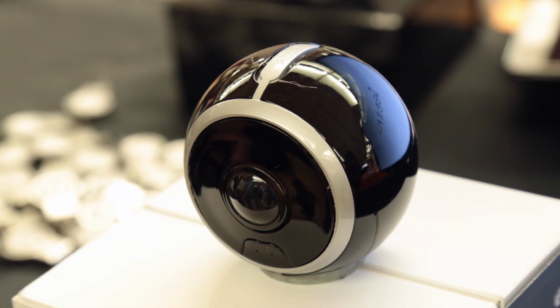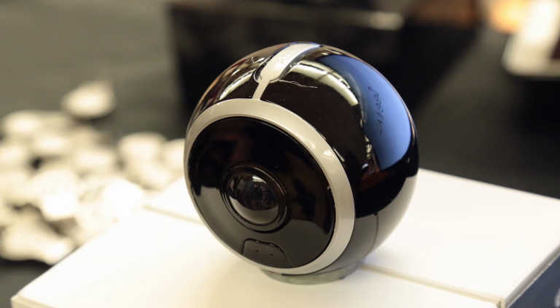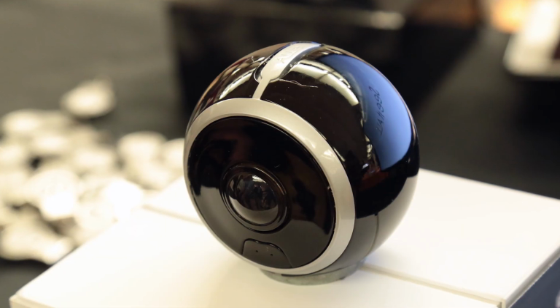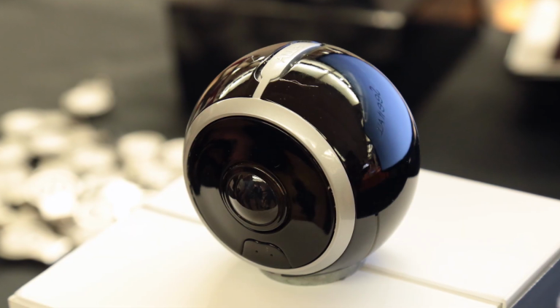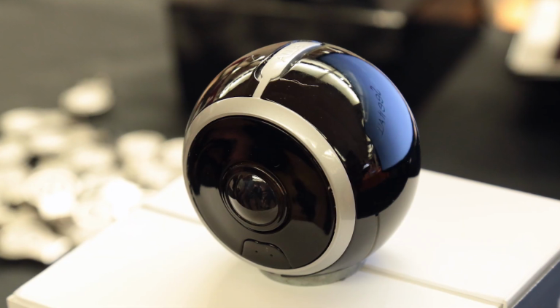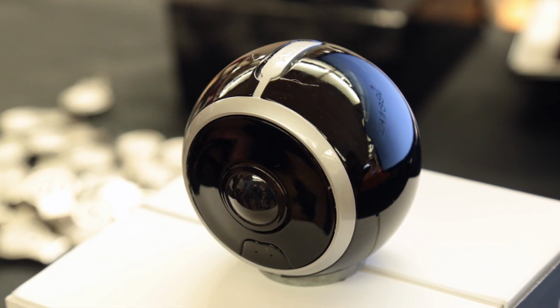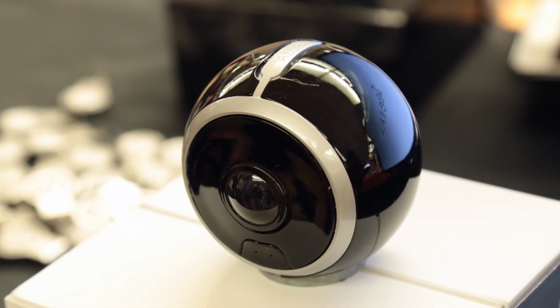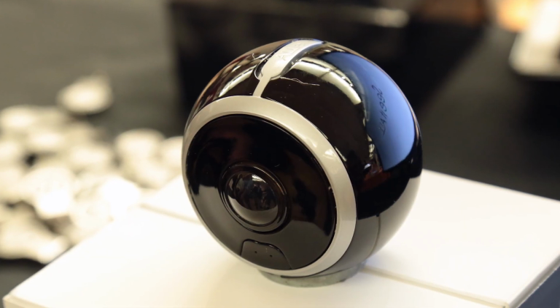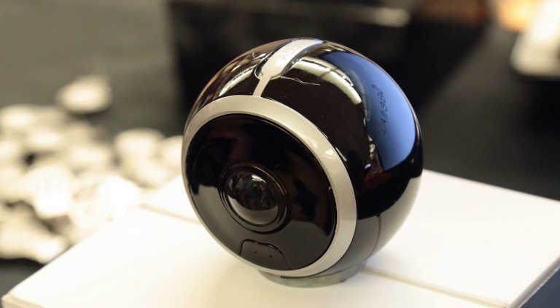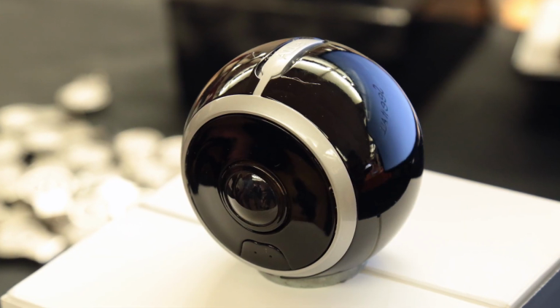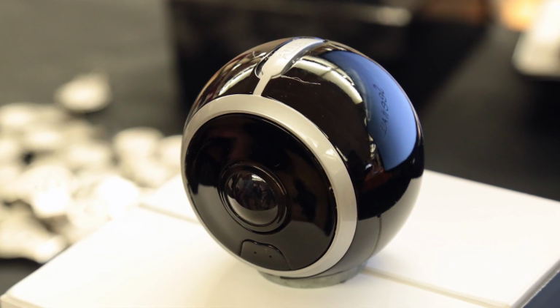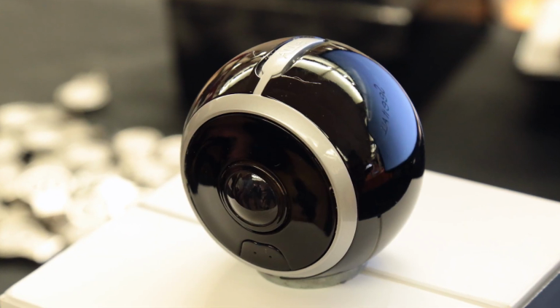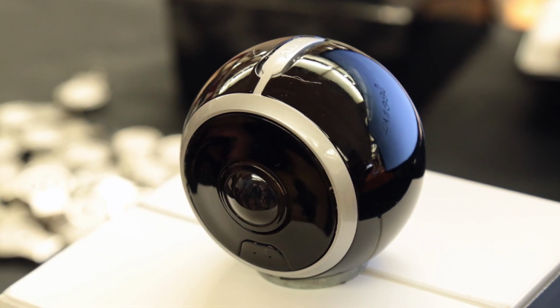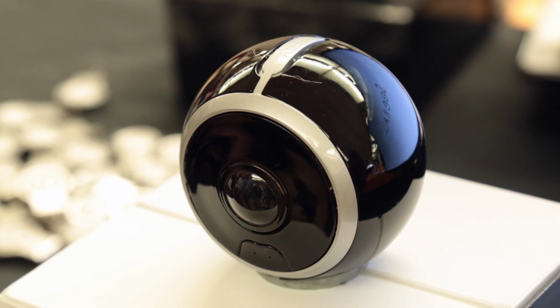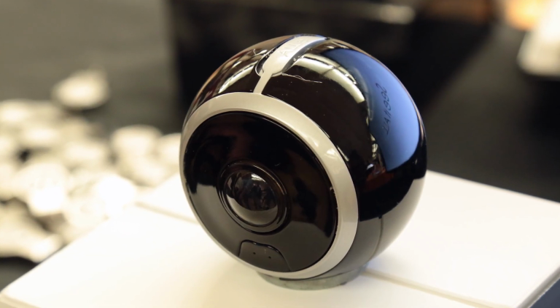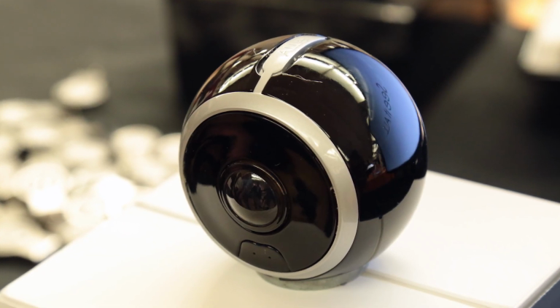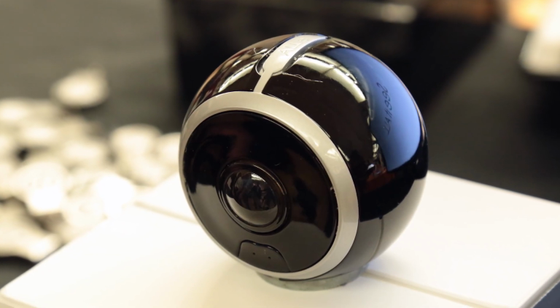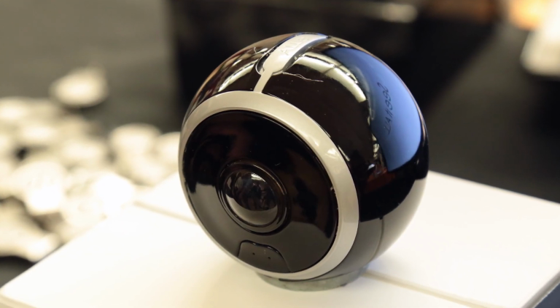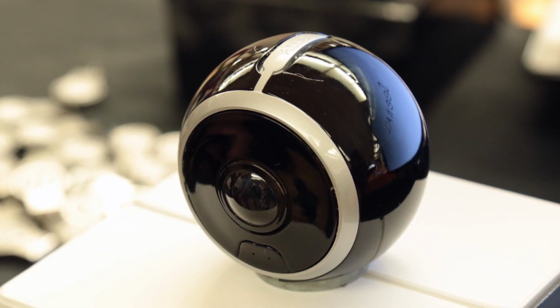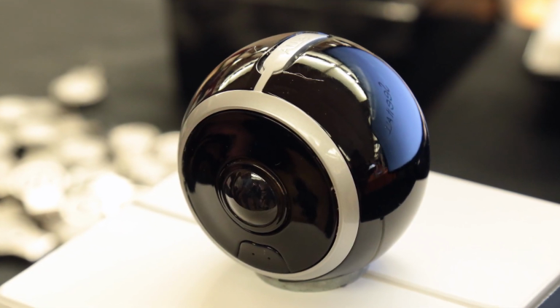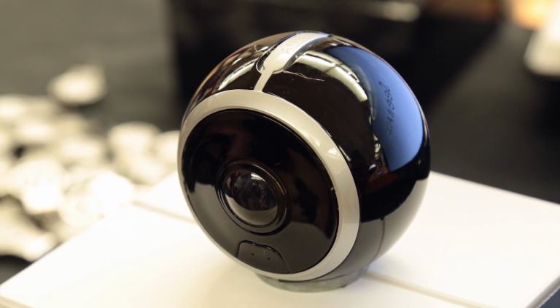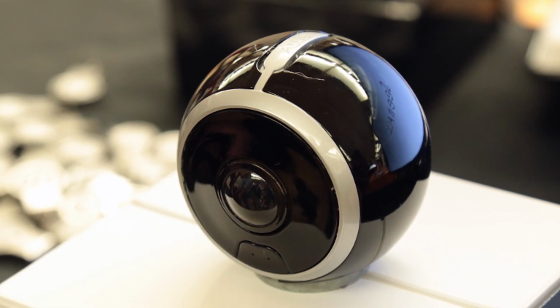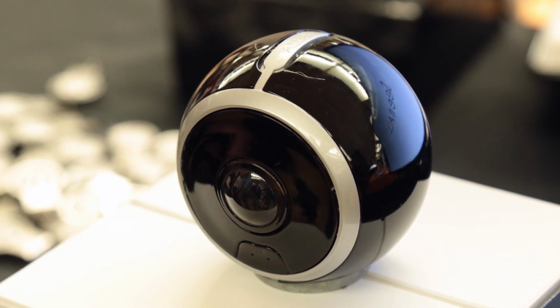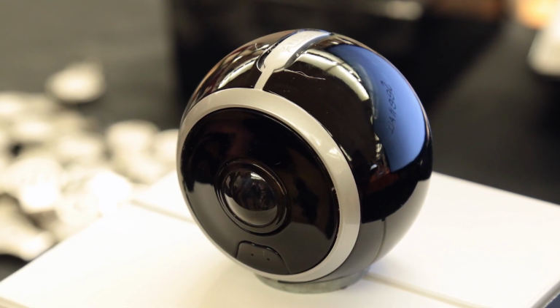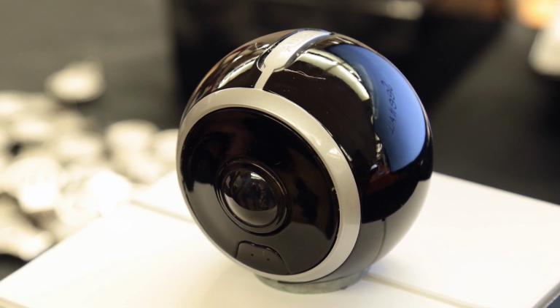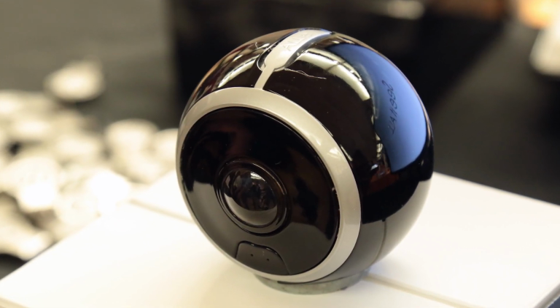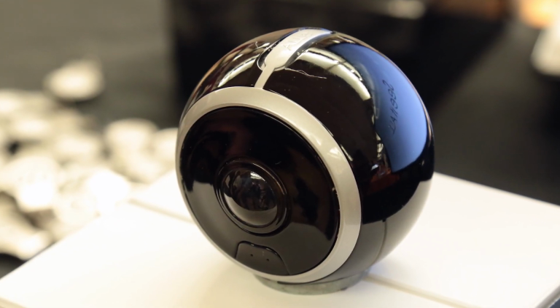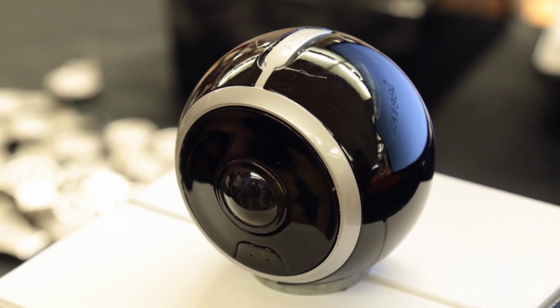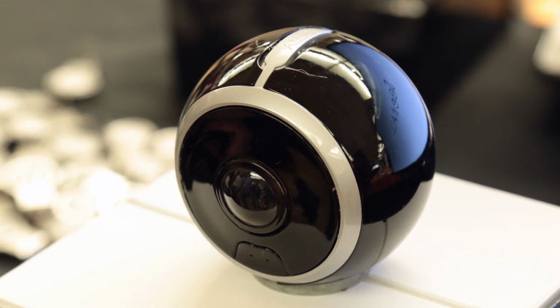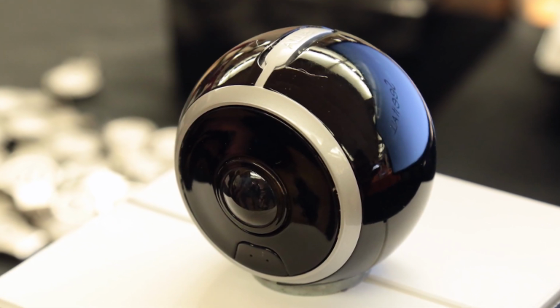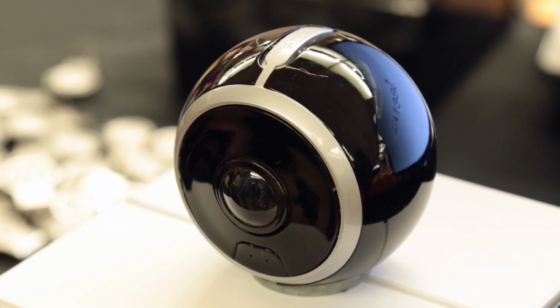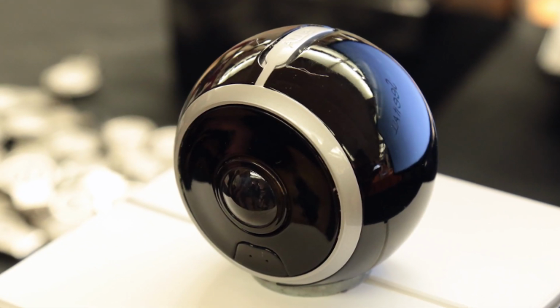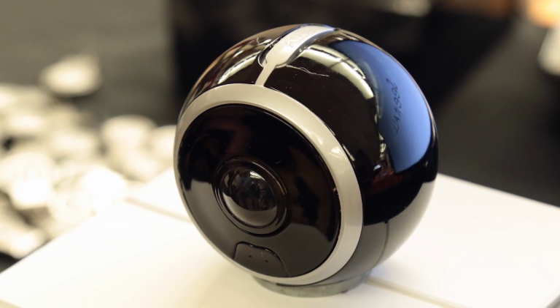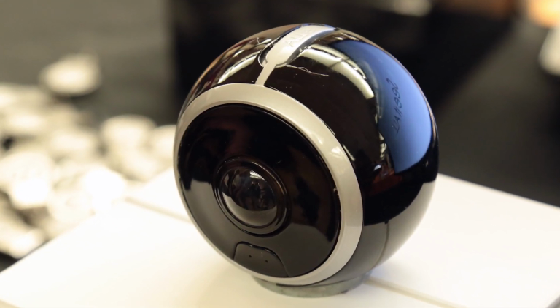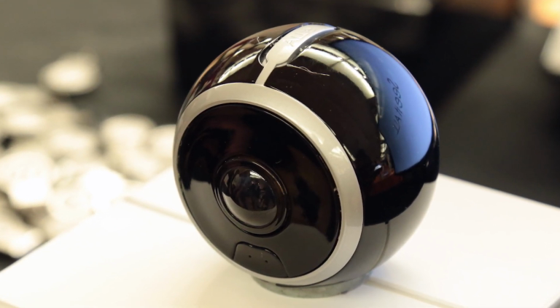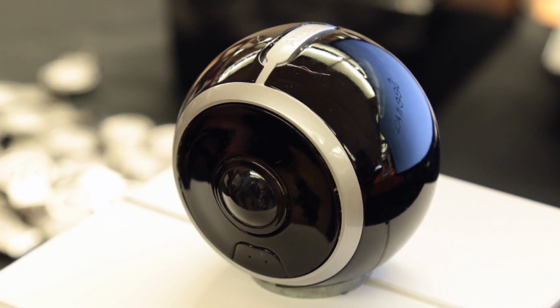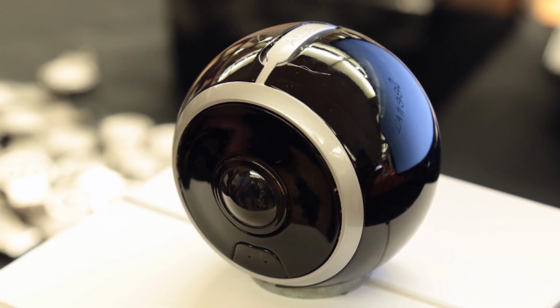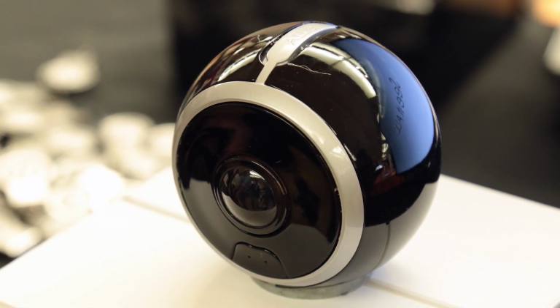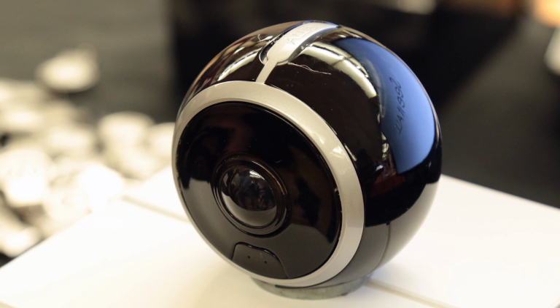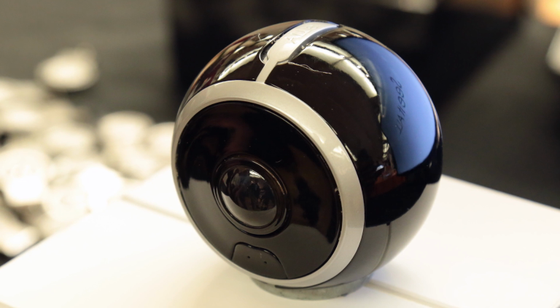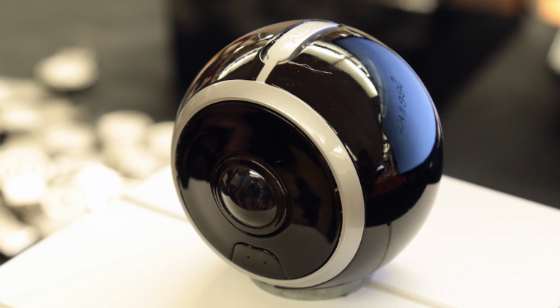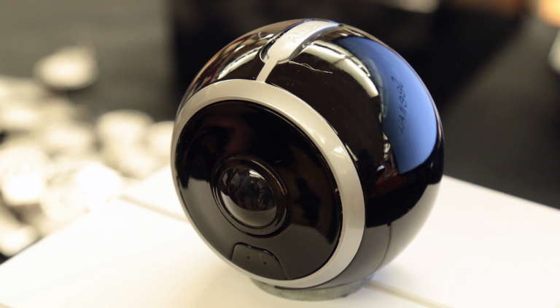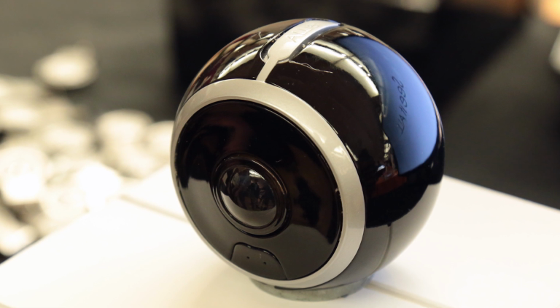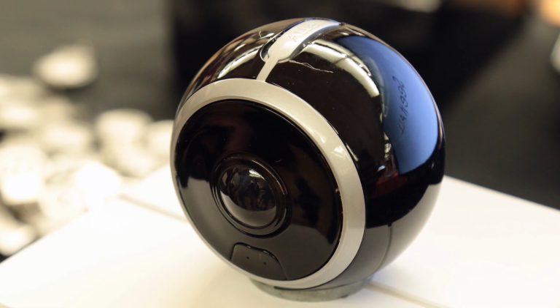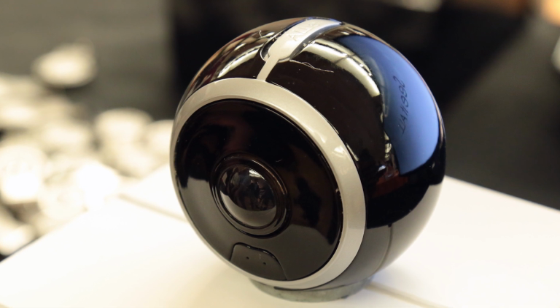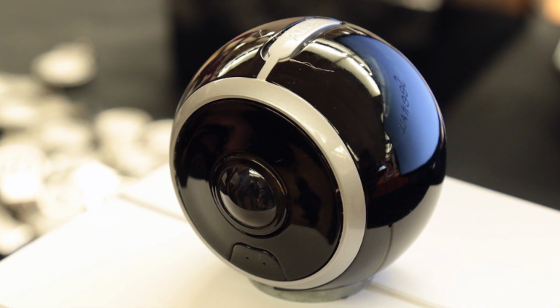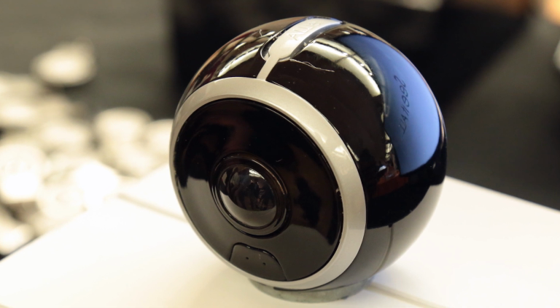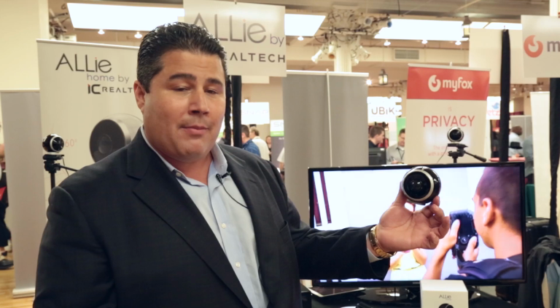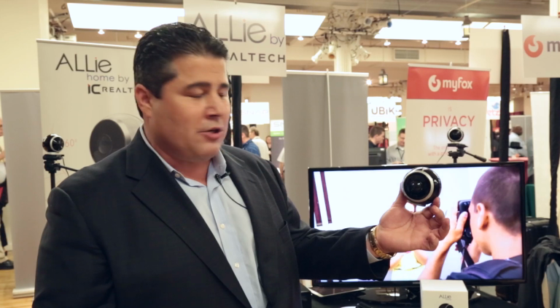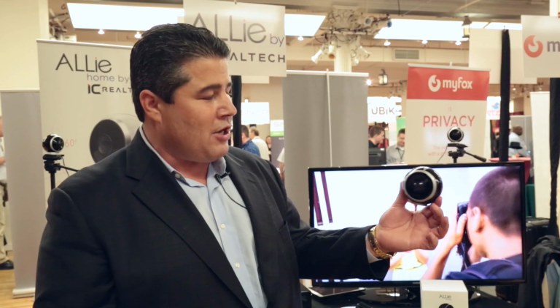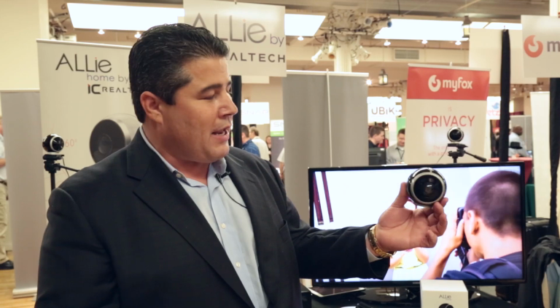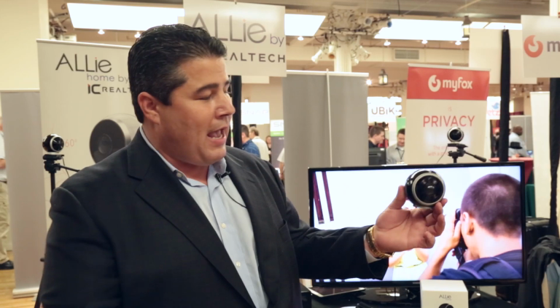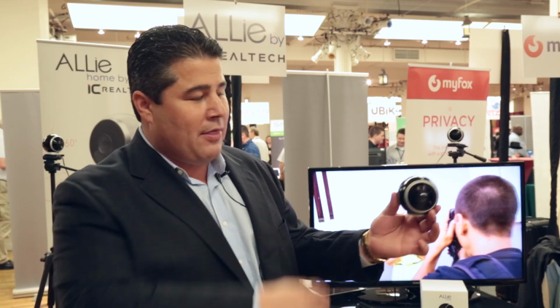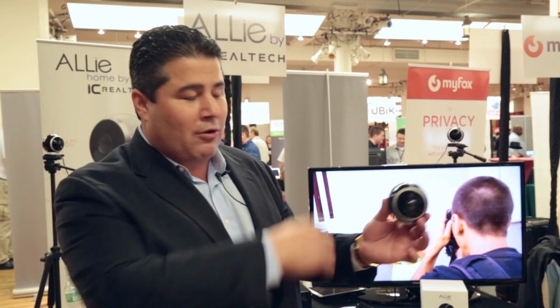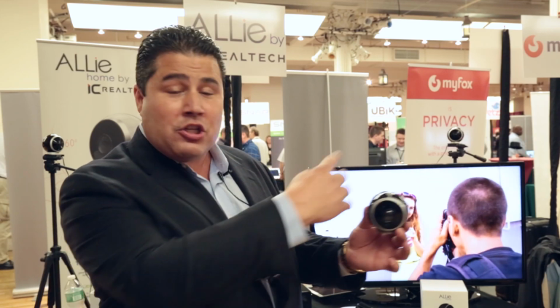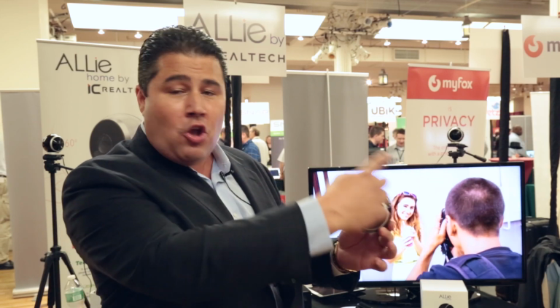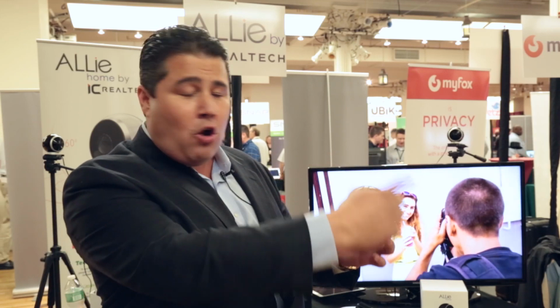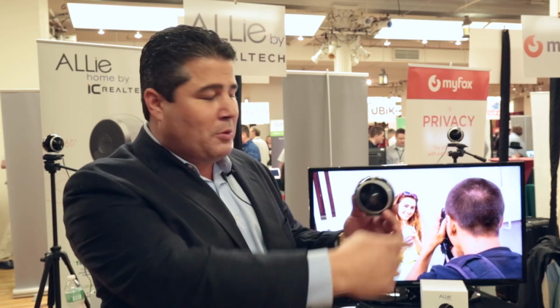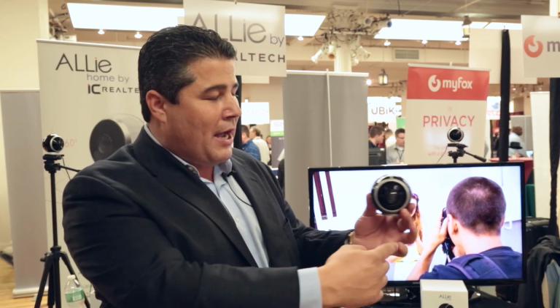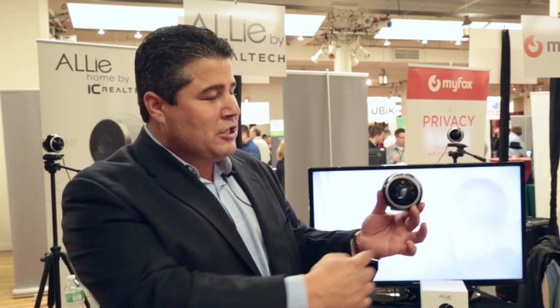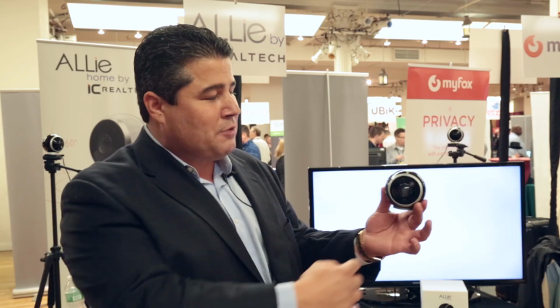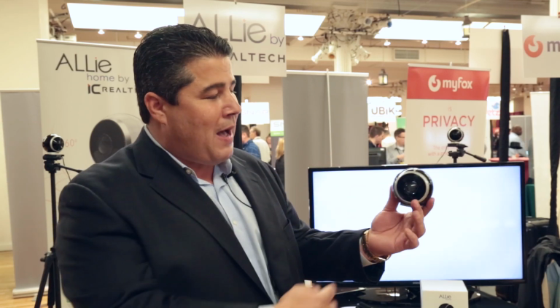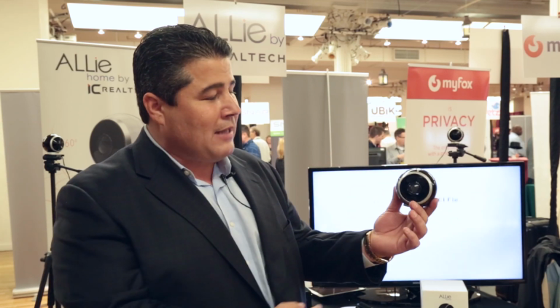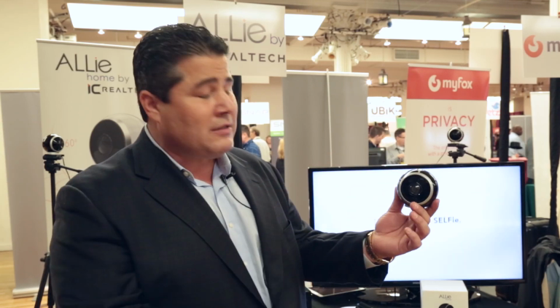It's two 180 degree by 180 degree lenses, giving you a full spherical image. There are no blind spots.